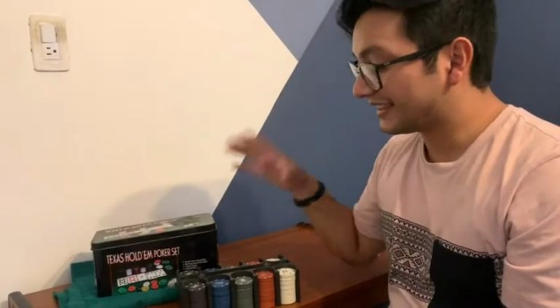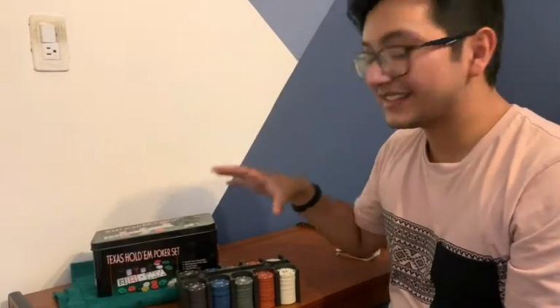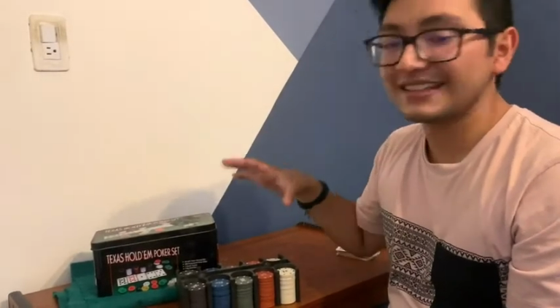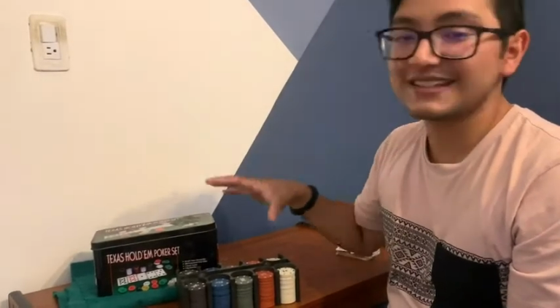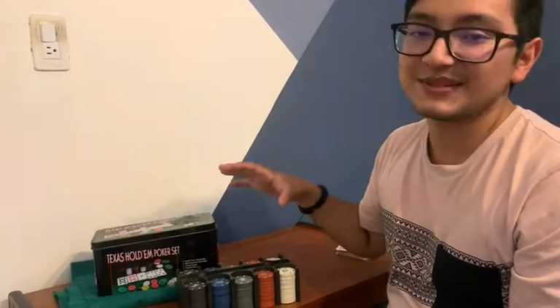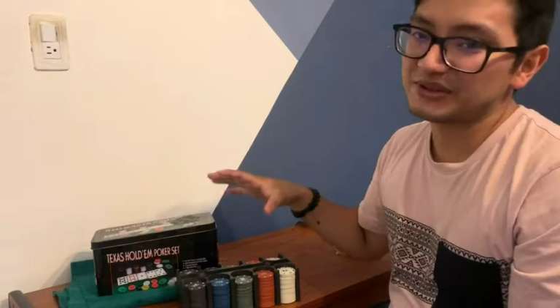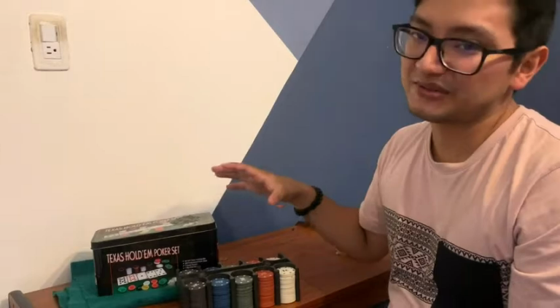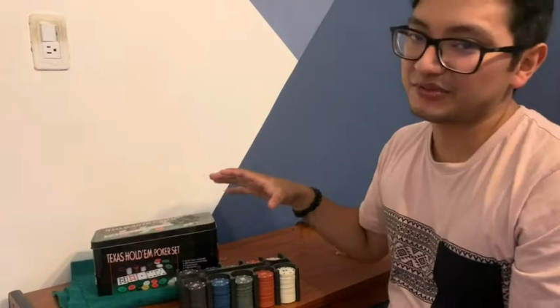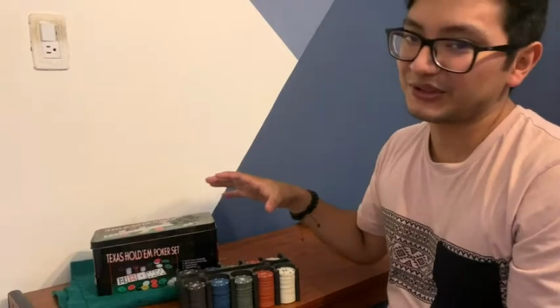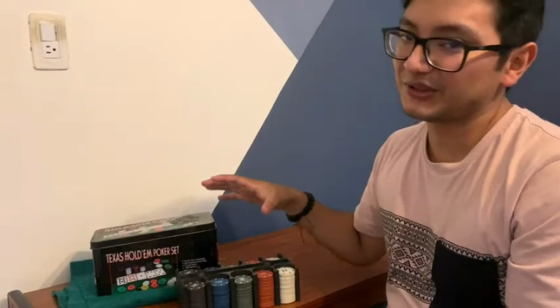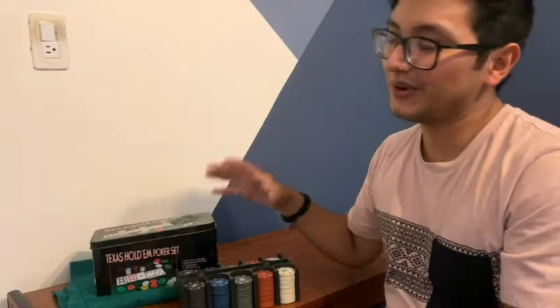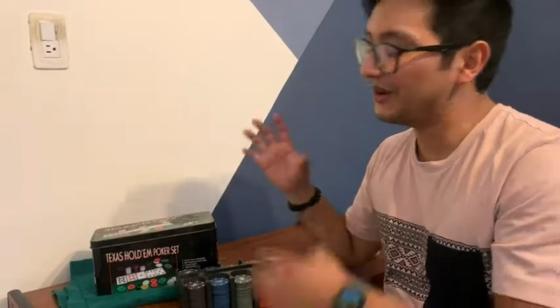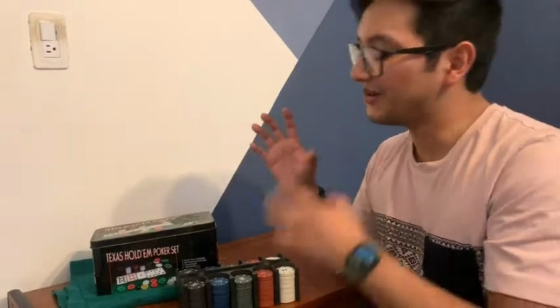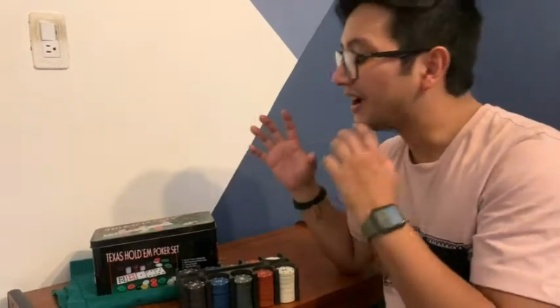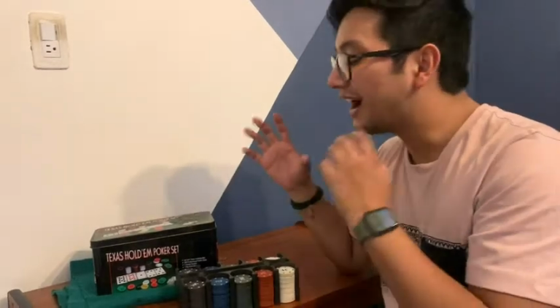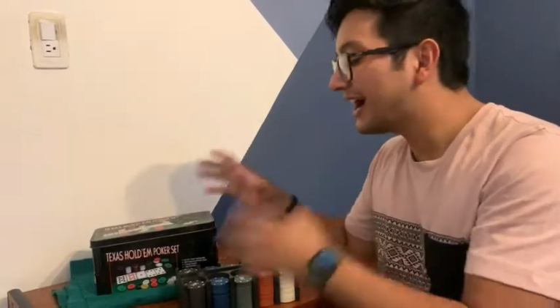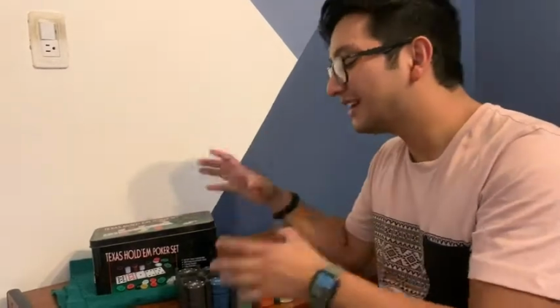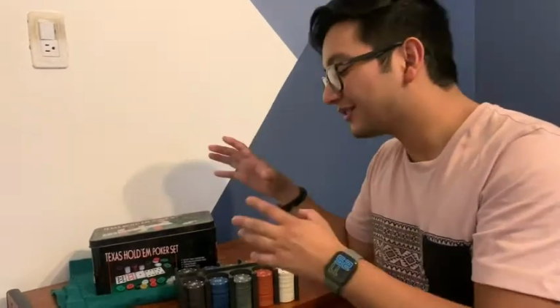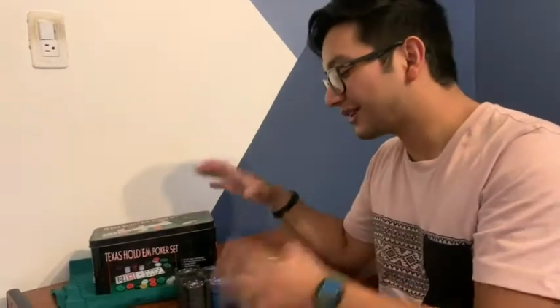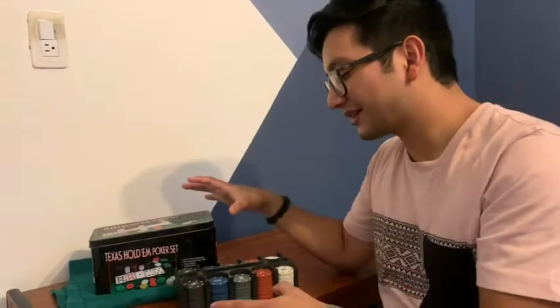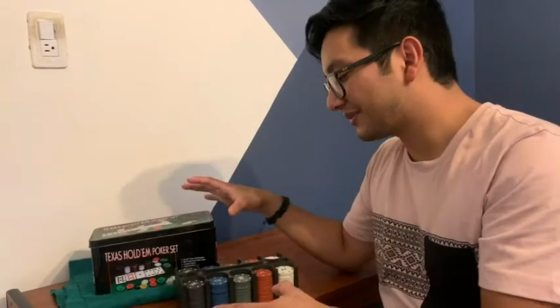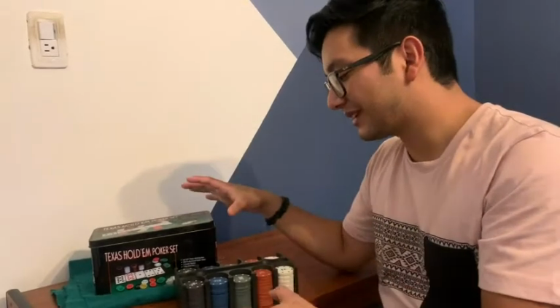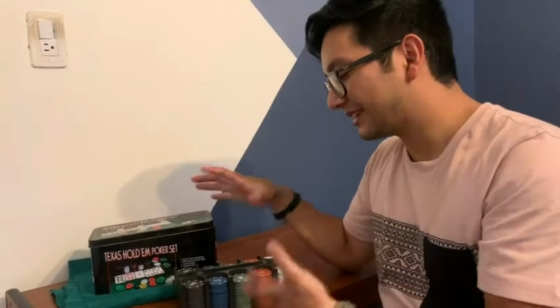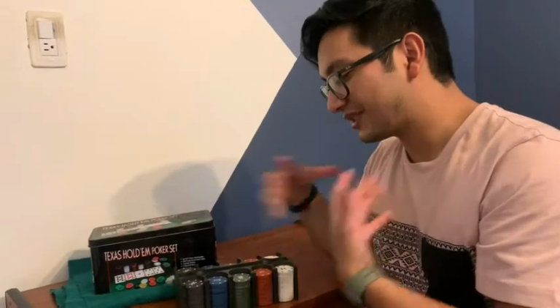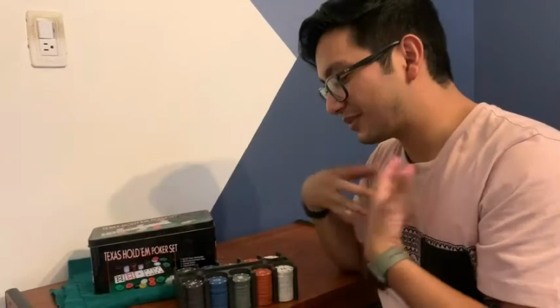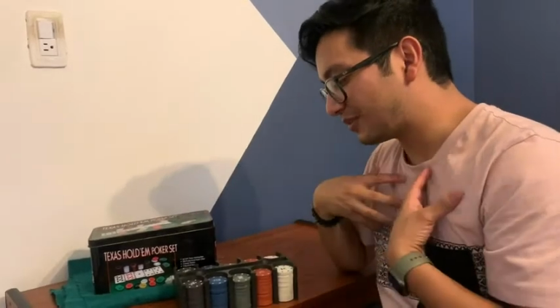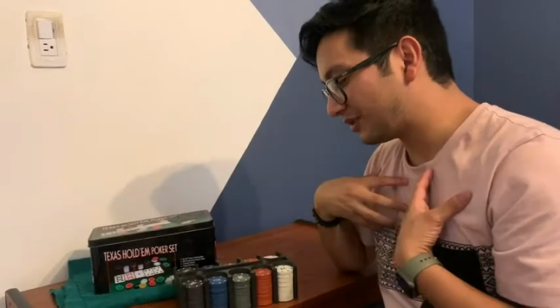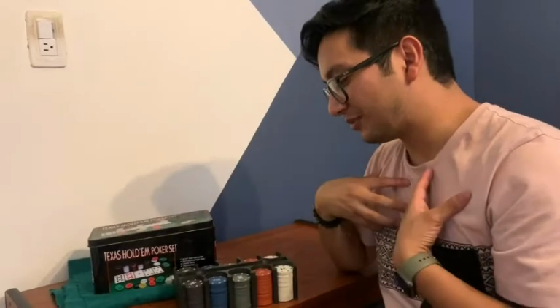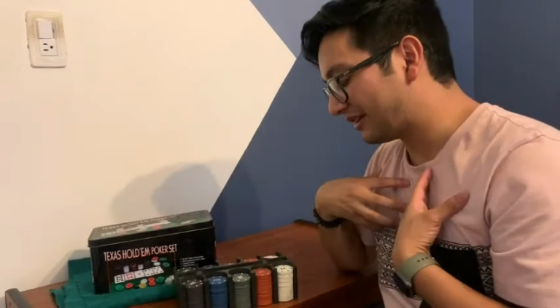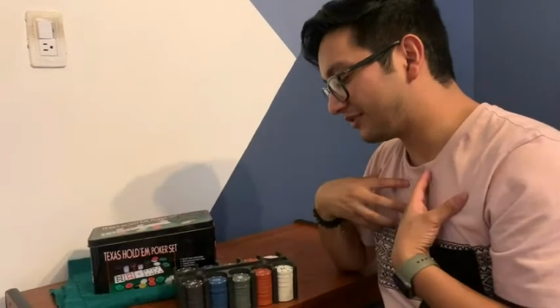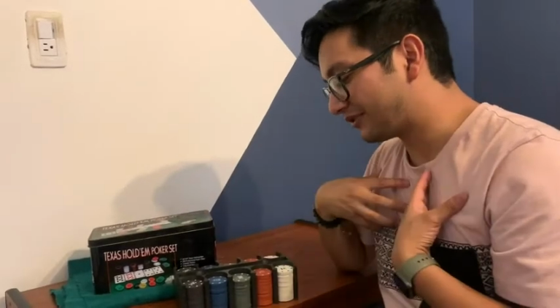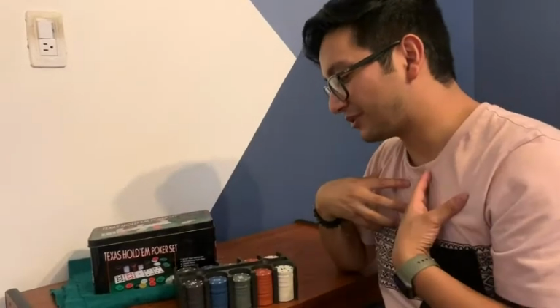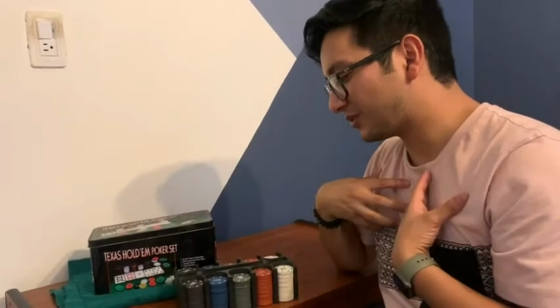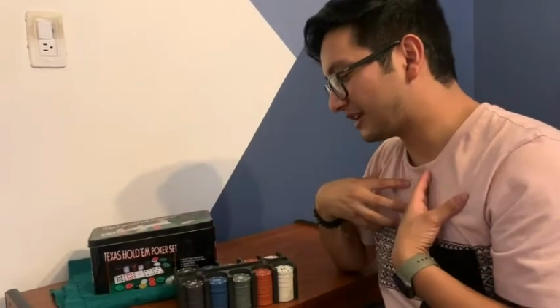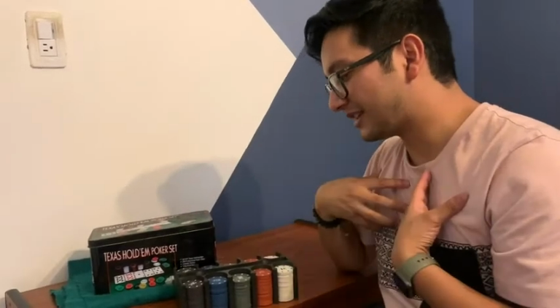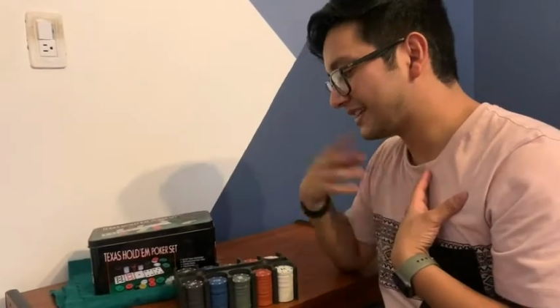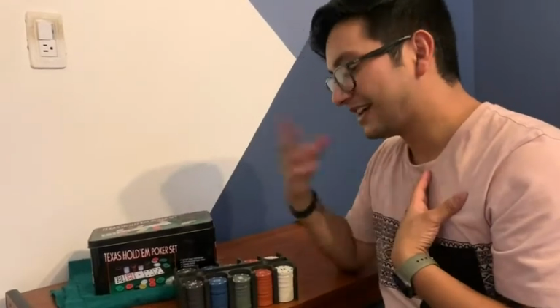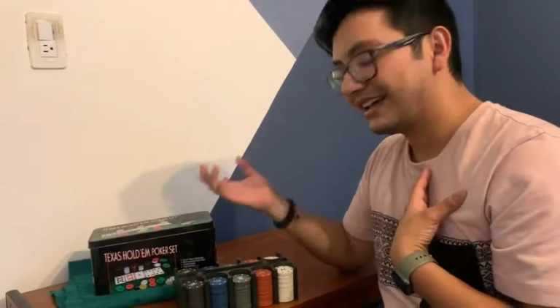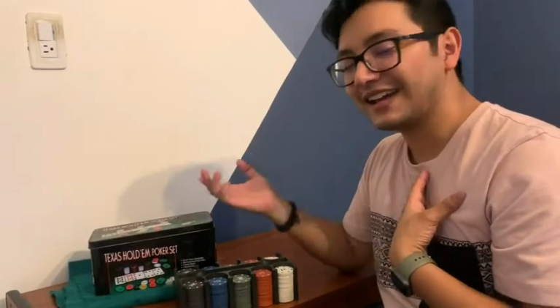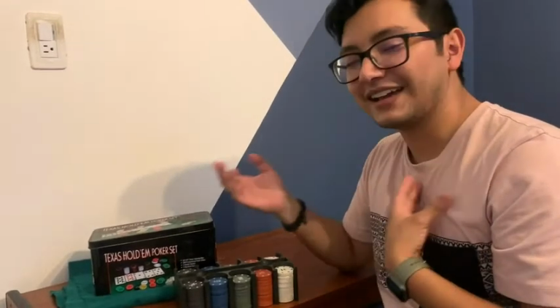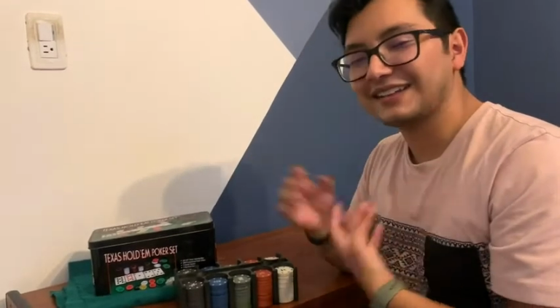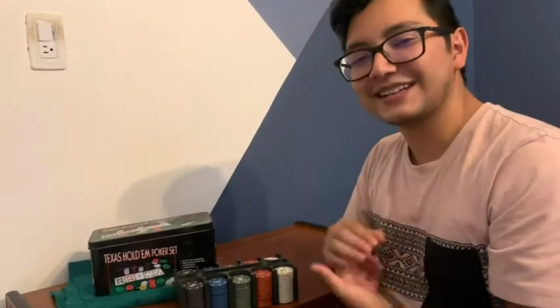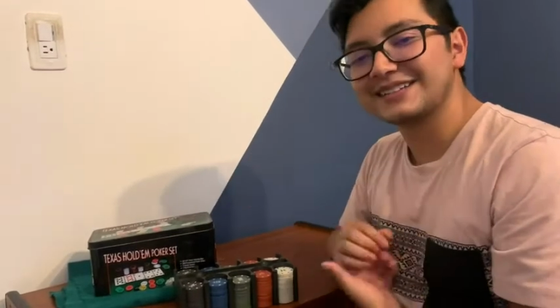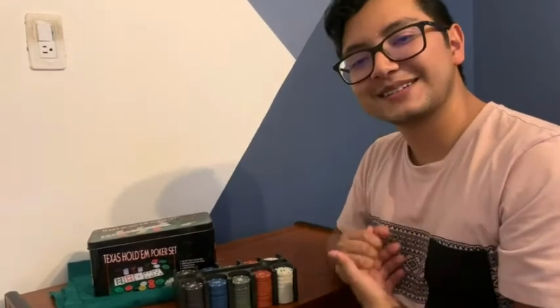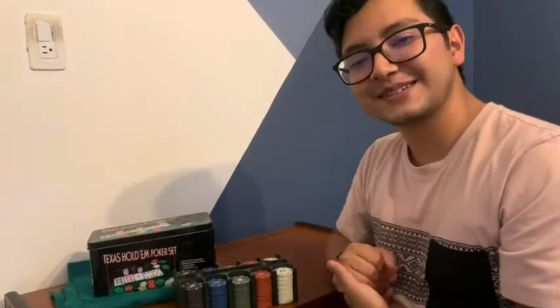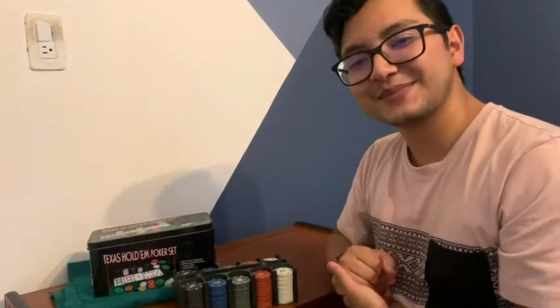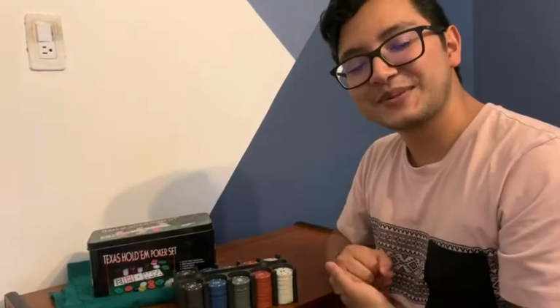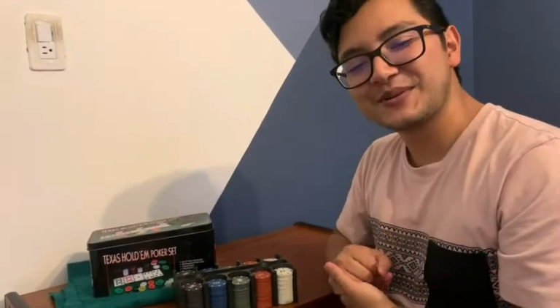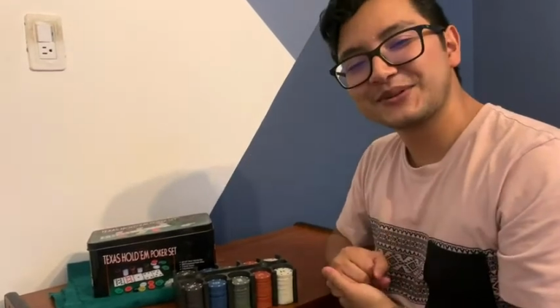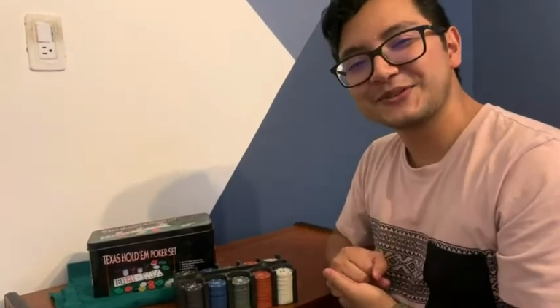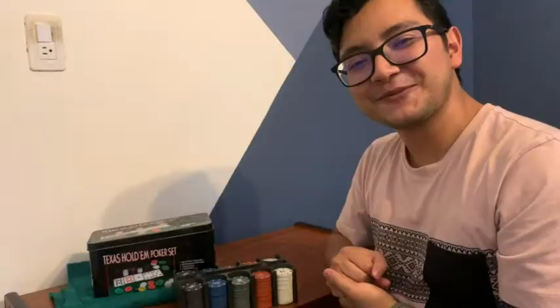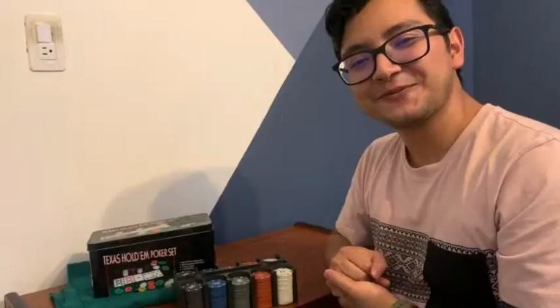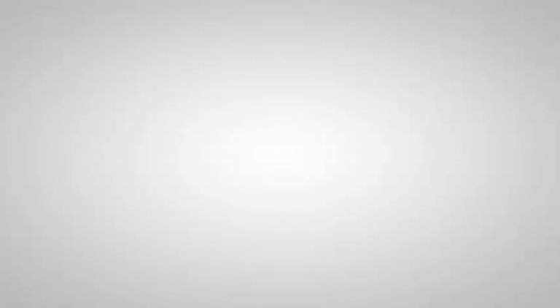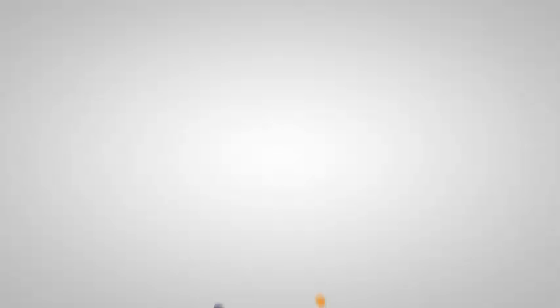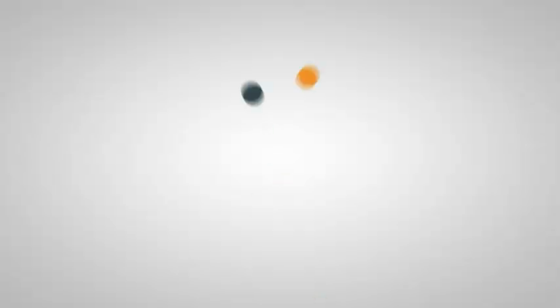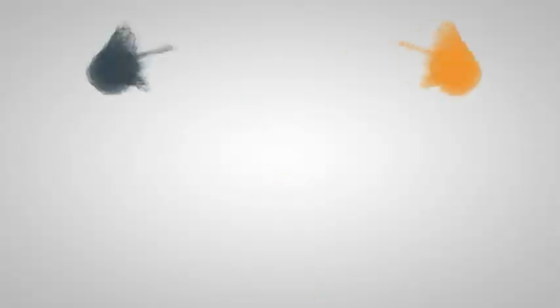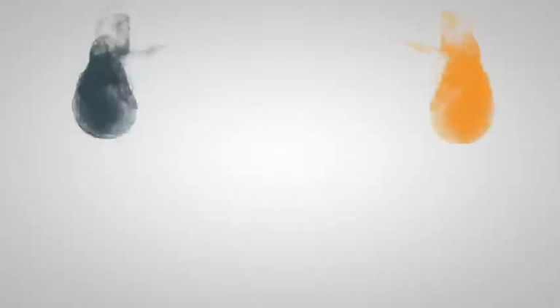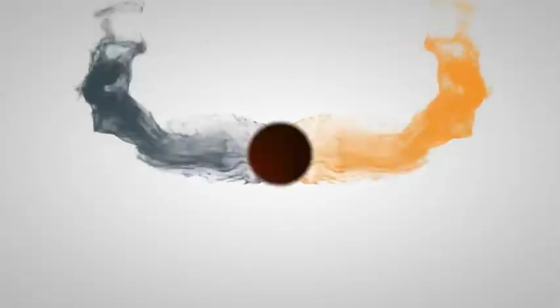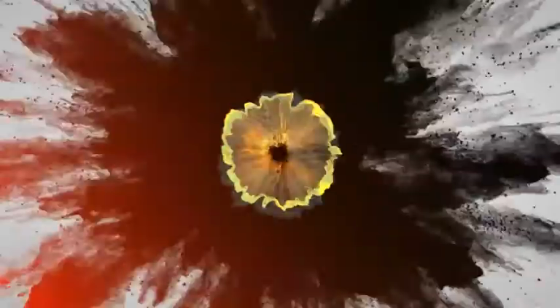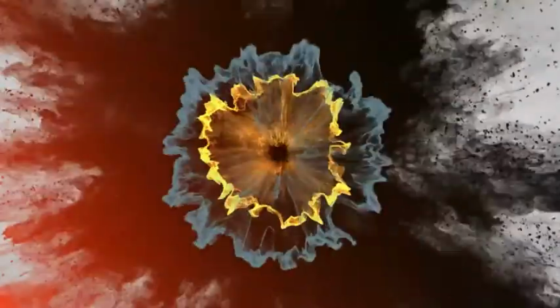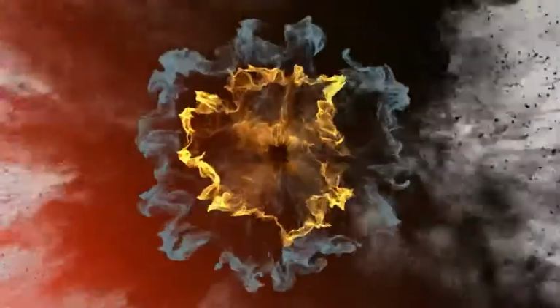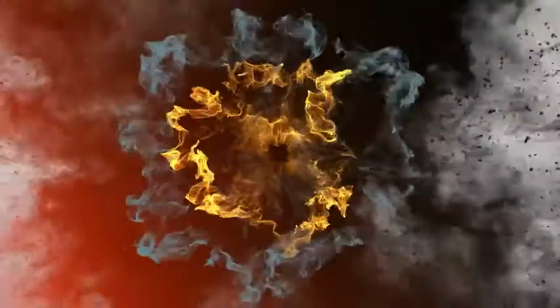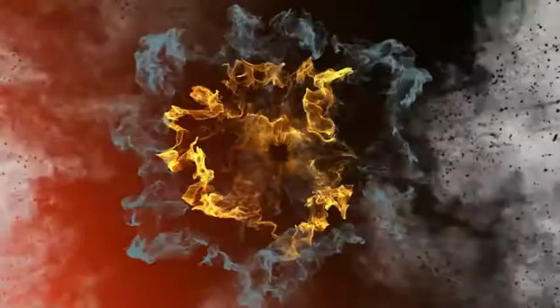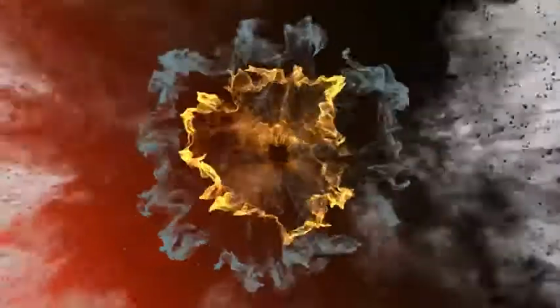So if you're looking for a poker set, this is the one for you. I would highly recommend it — it's one of my favorite ones, and that's just my point of view.